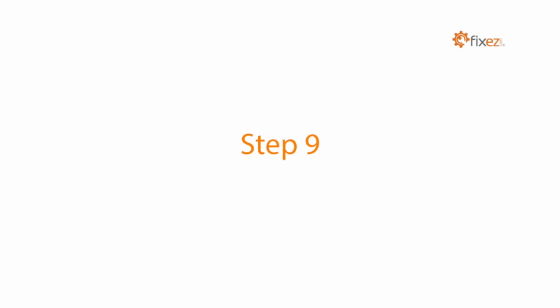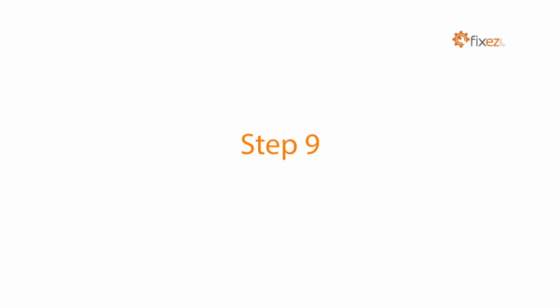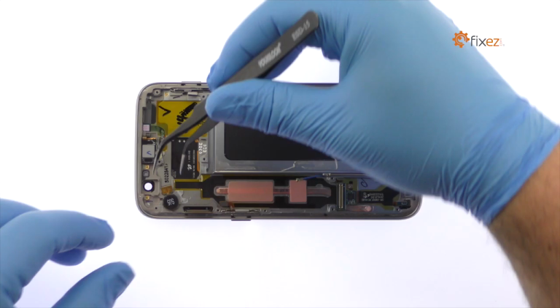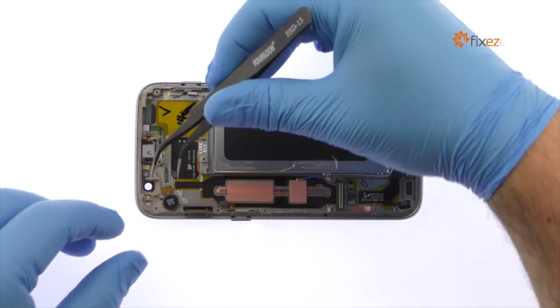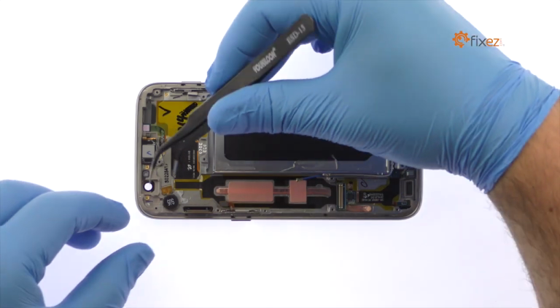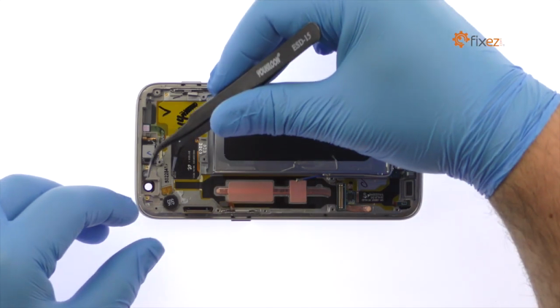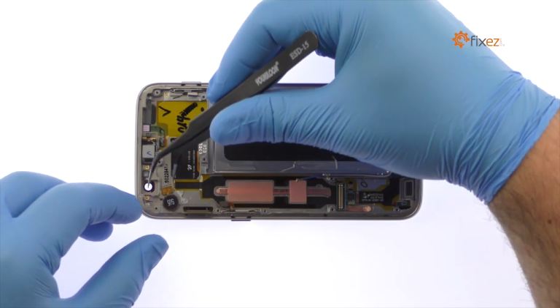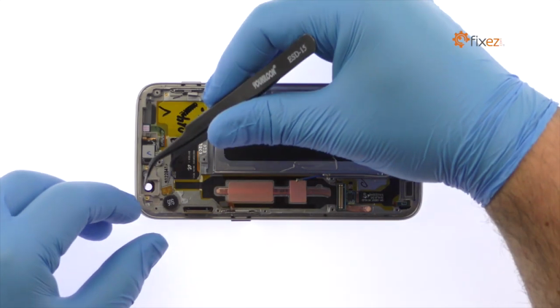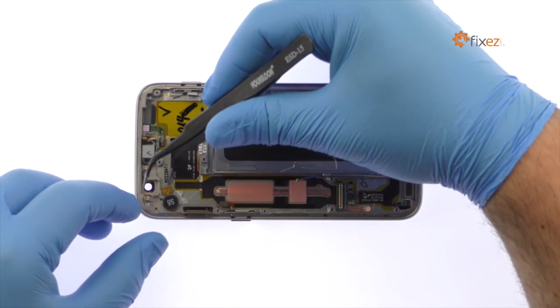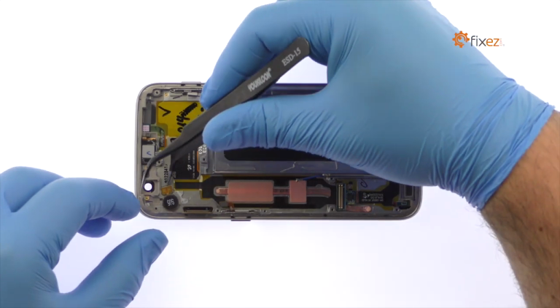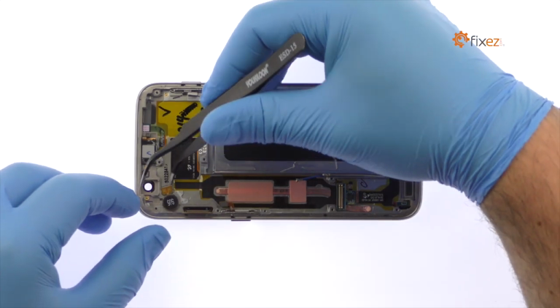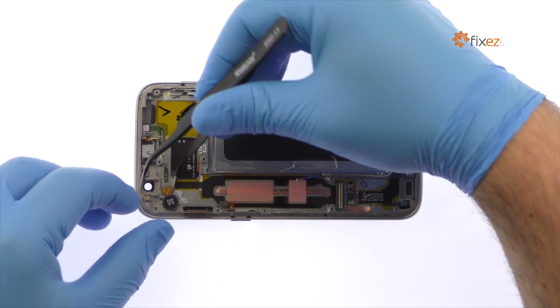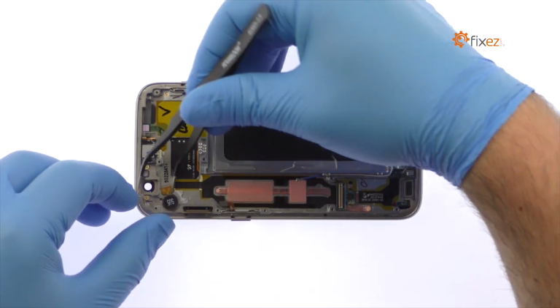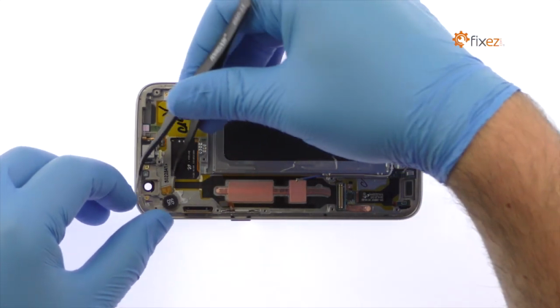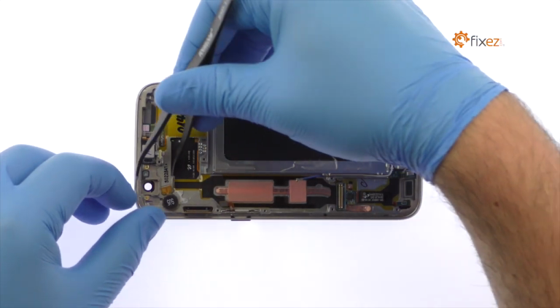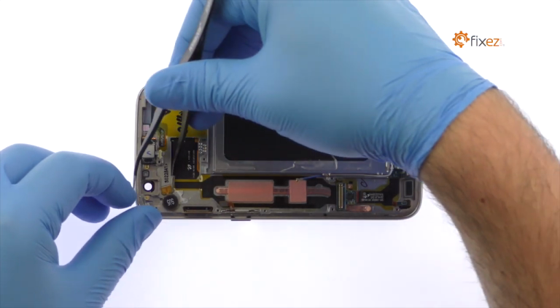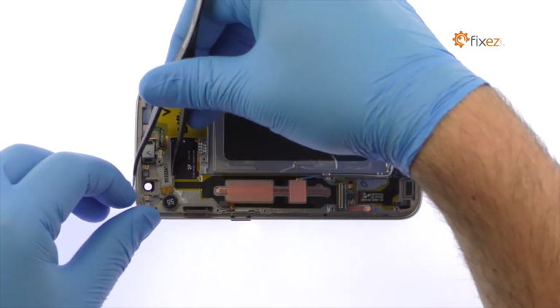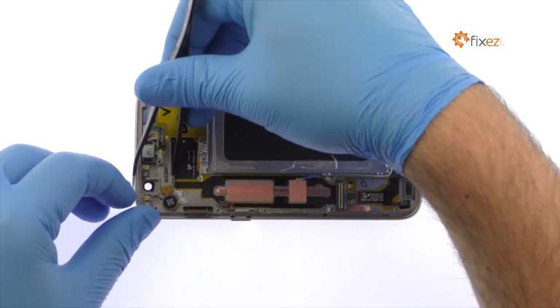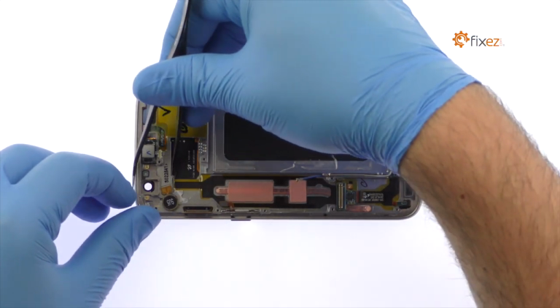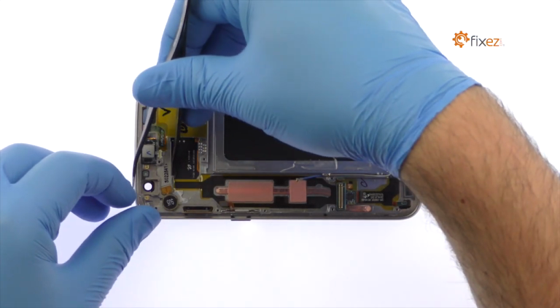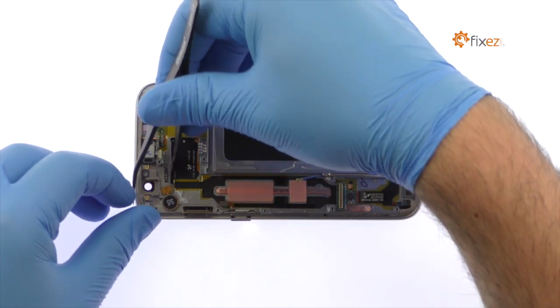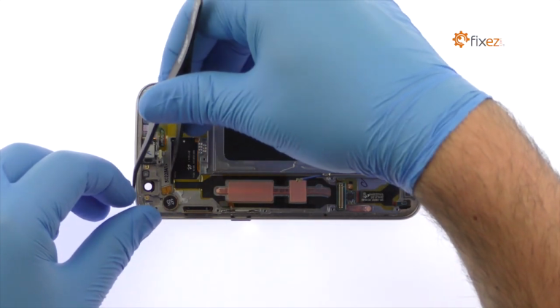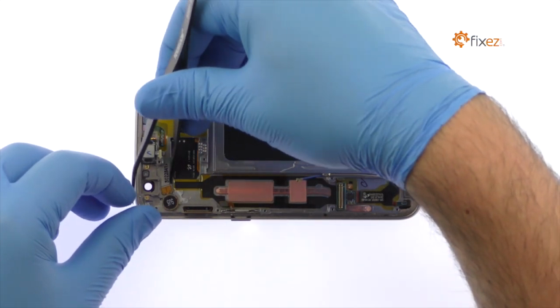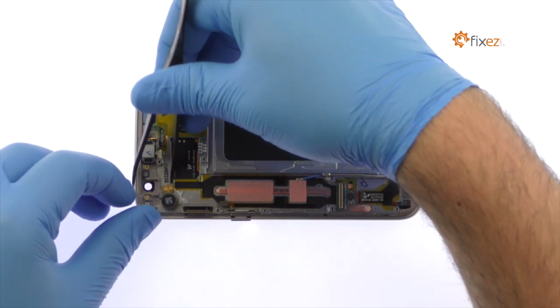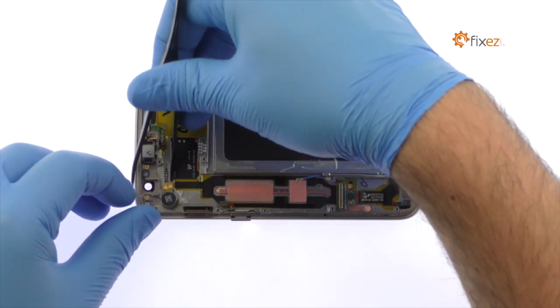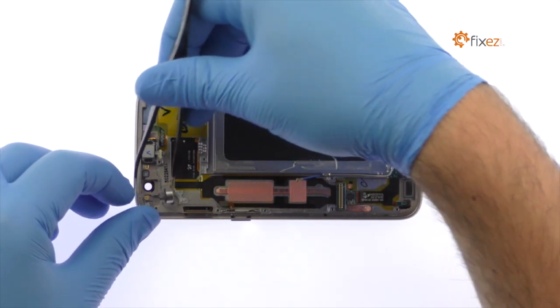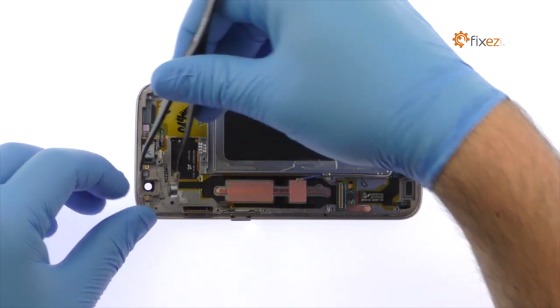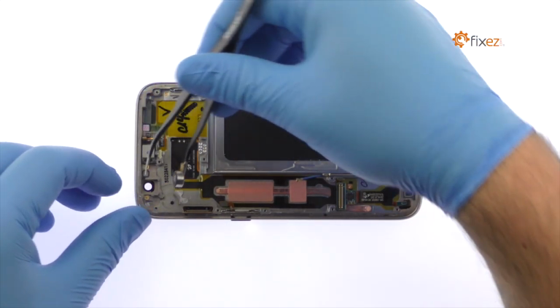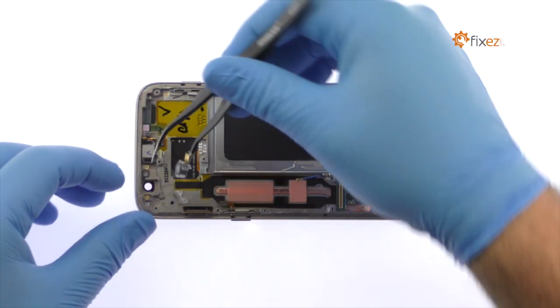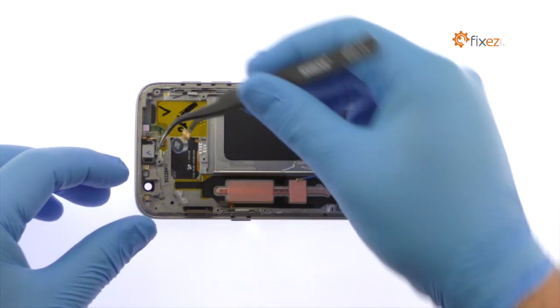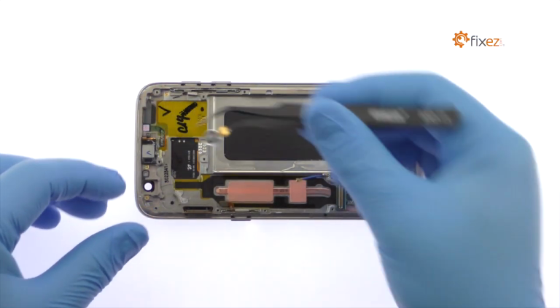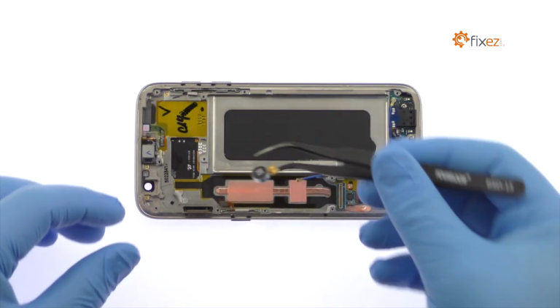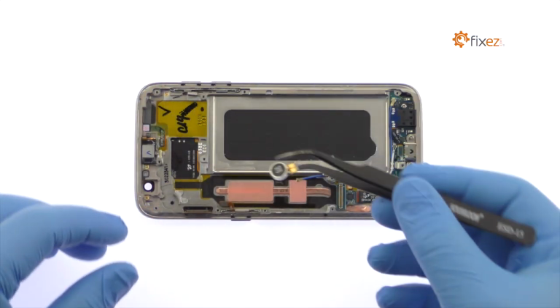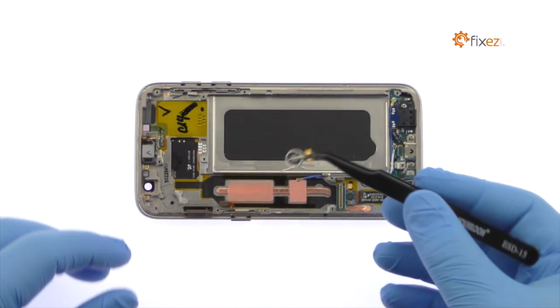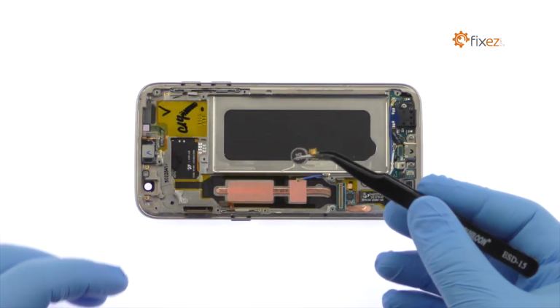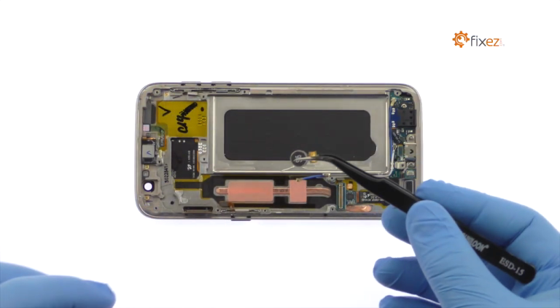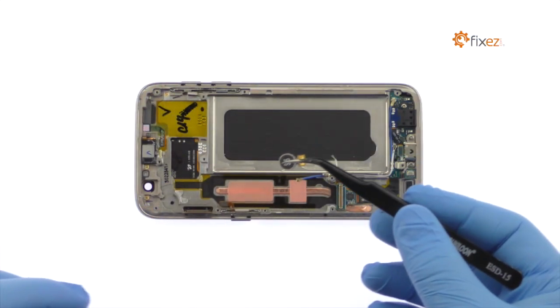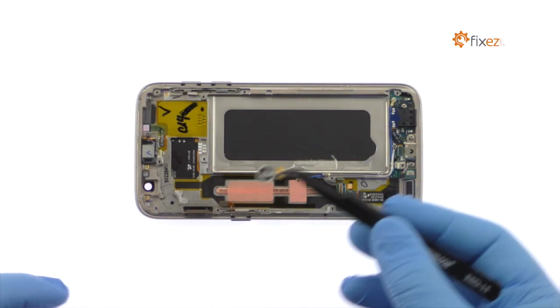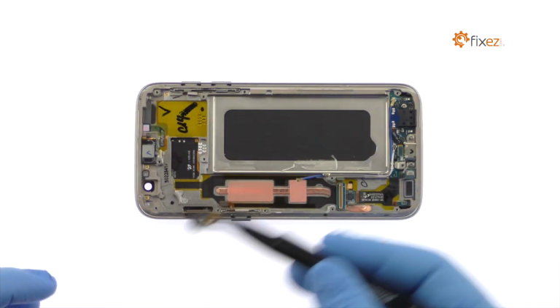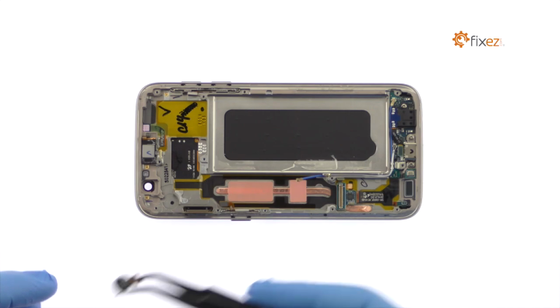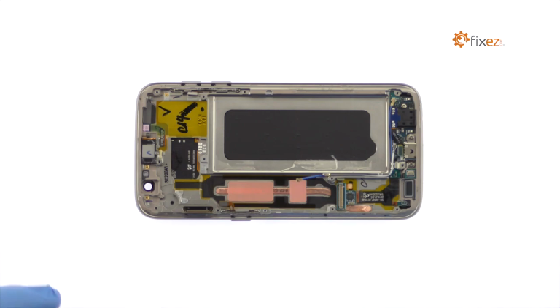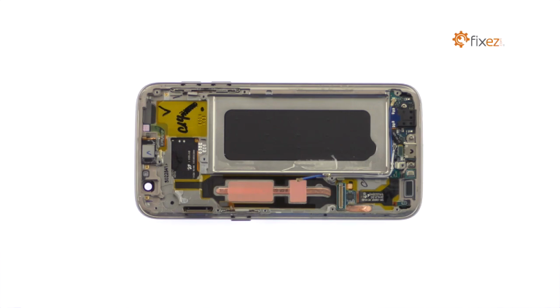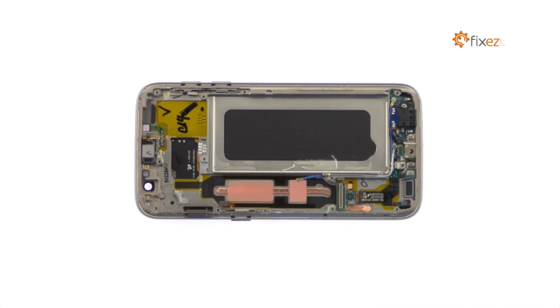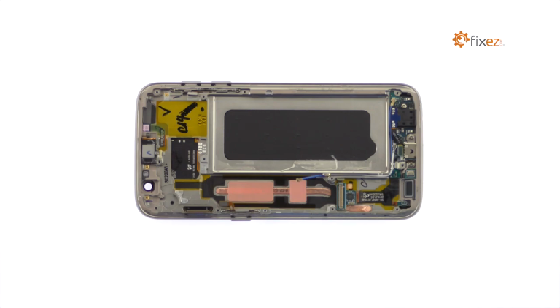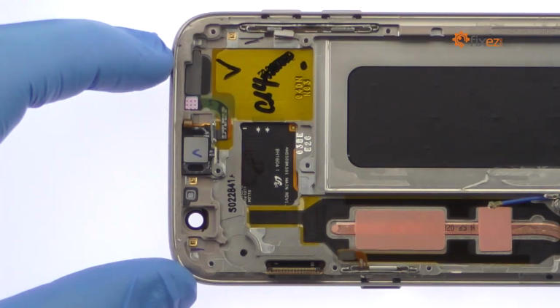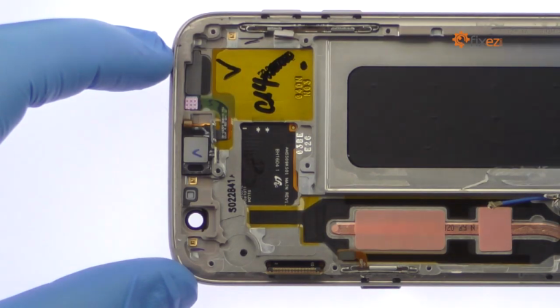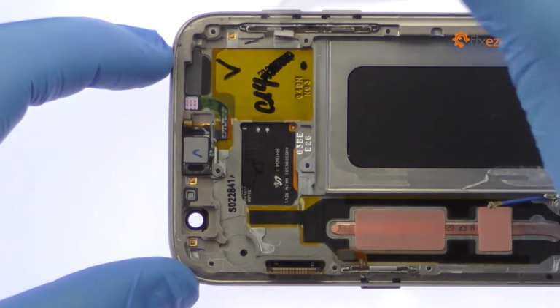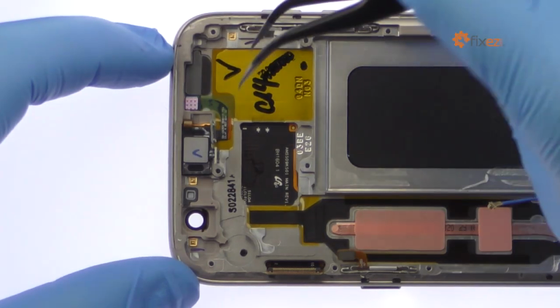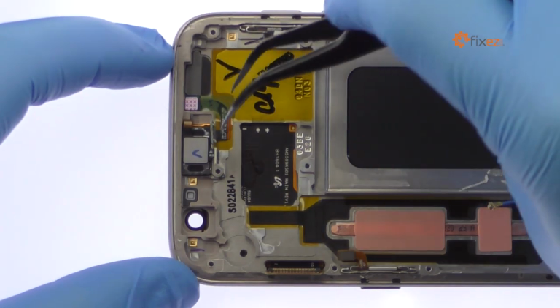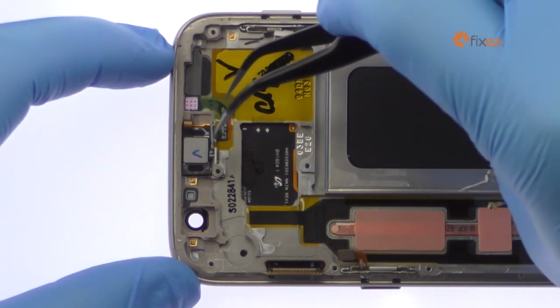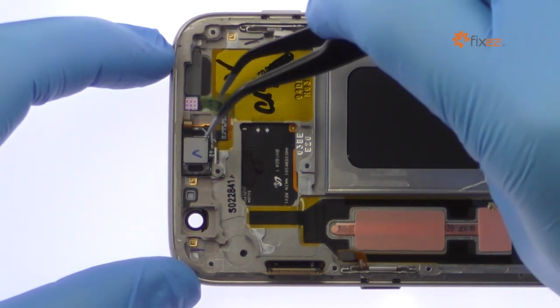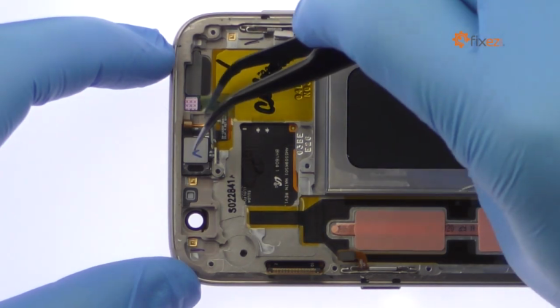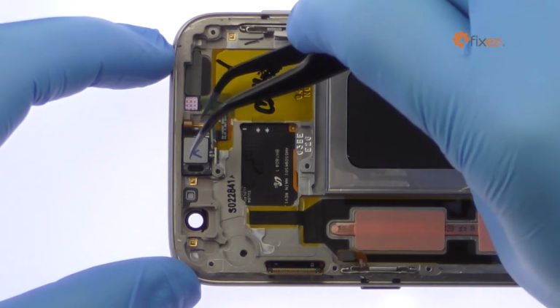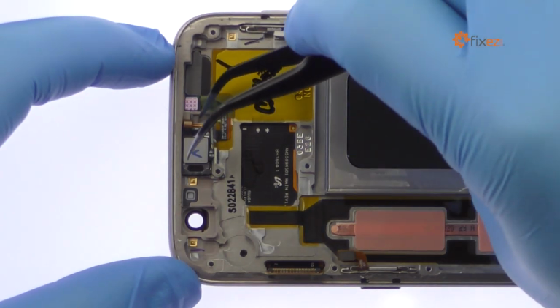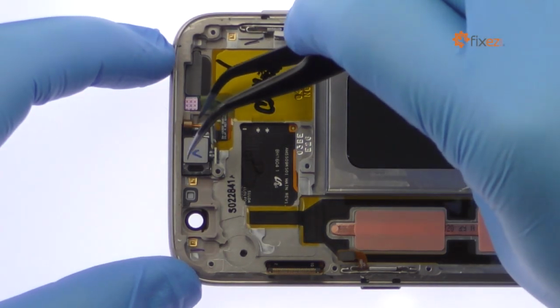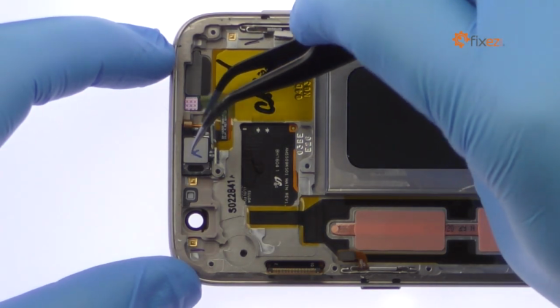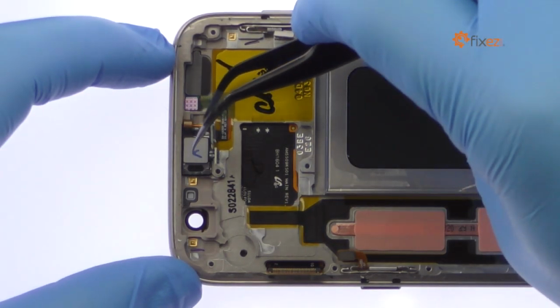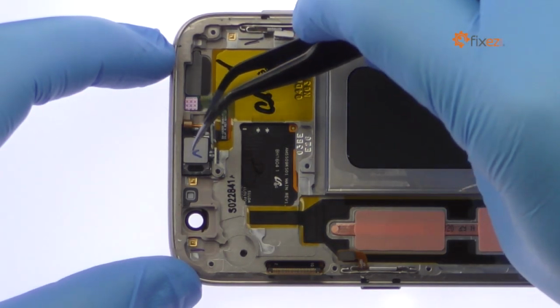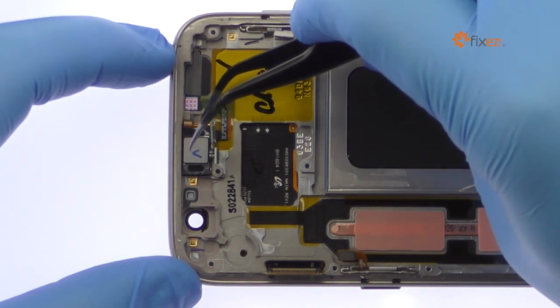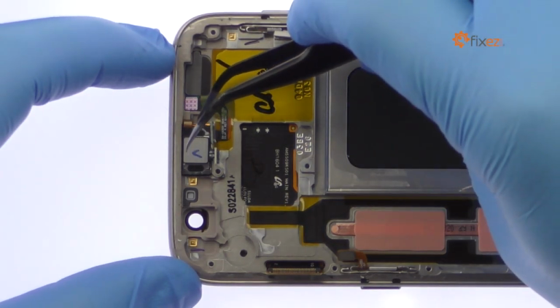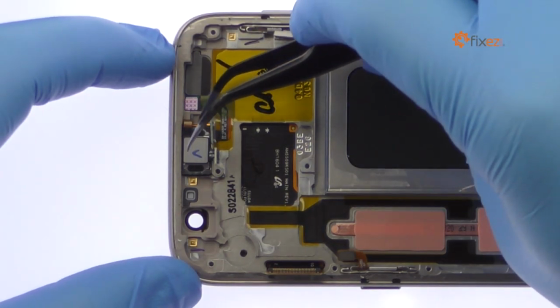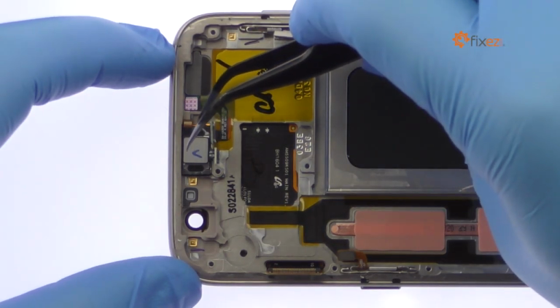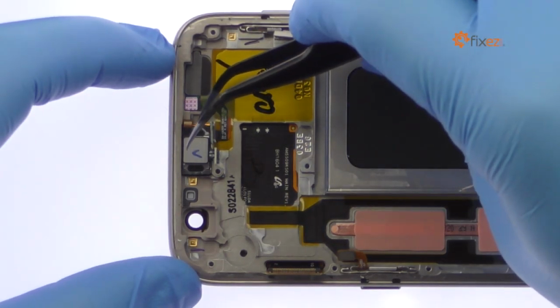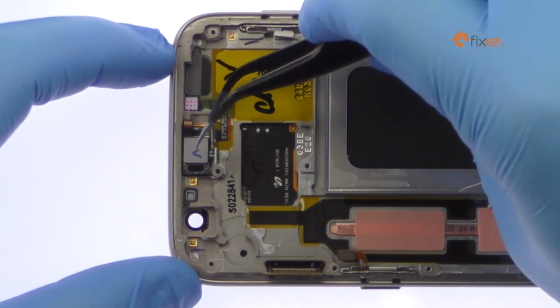Use the tweezers to carefully remove the S7 spring contact applied vibrator. Pry up and remove the earpiece speaker.